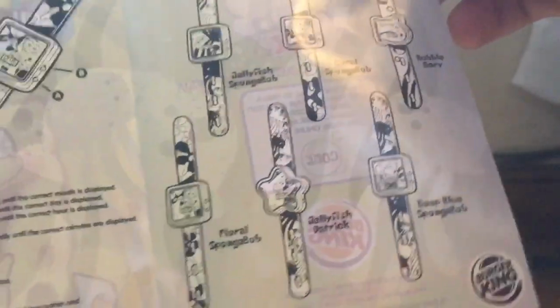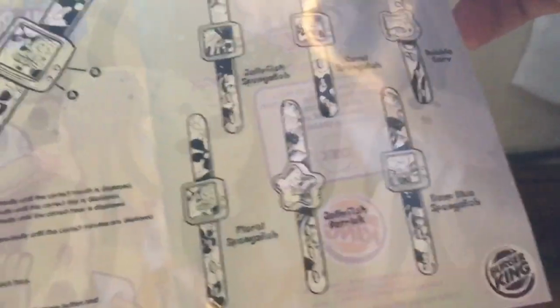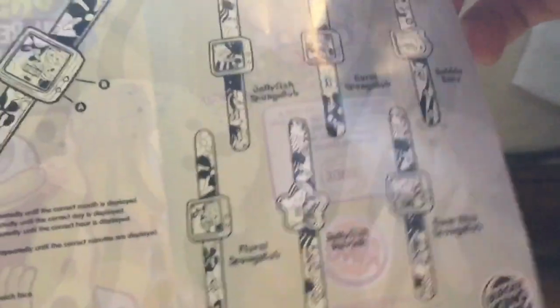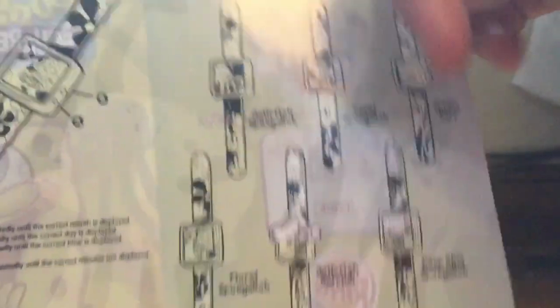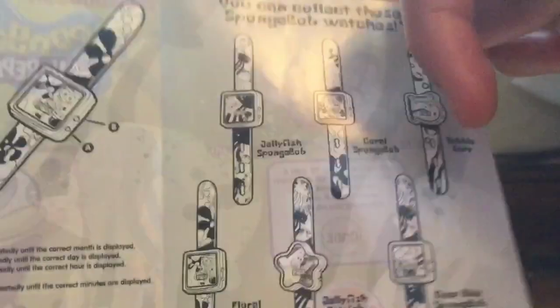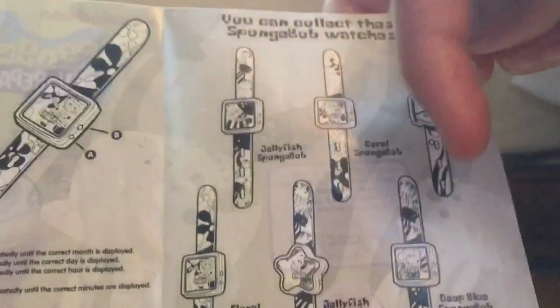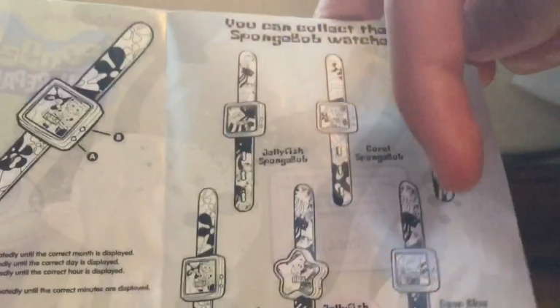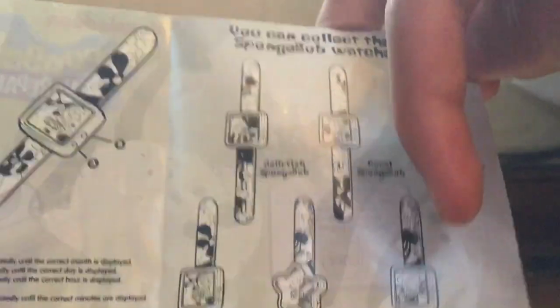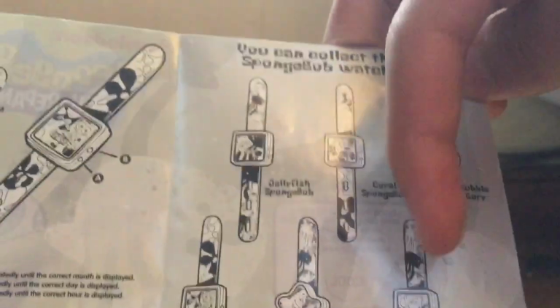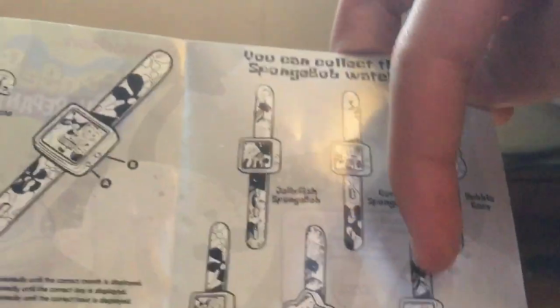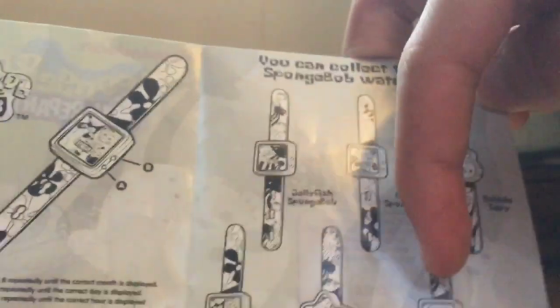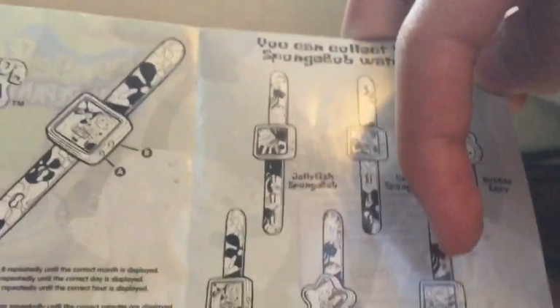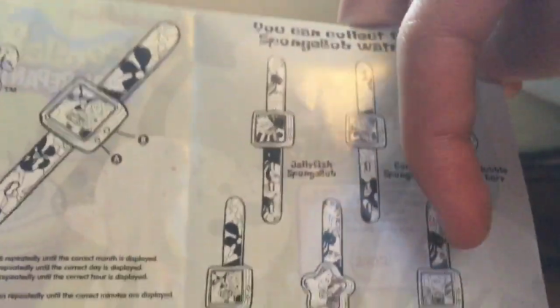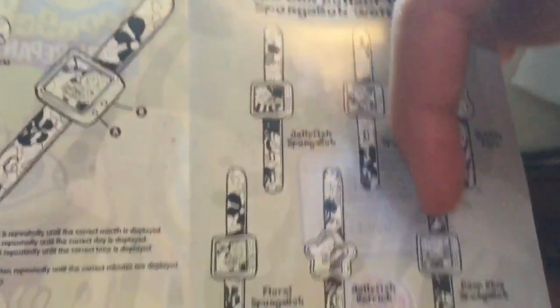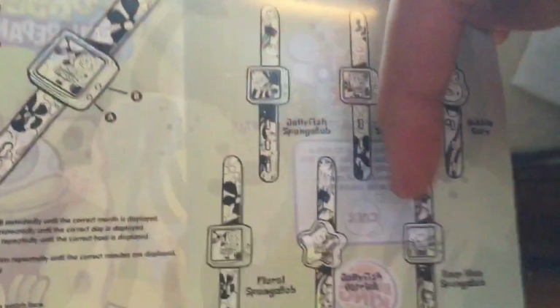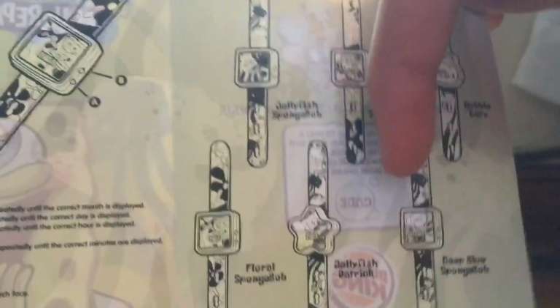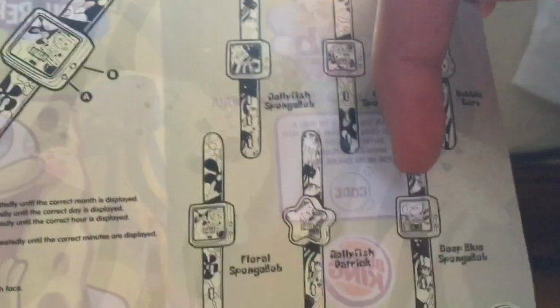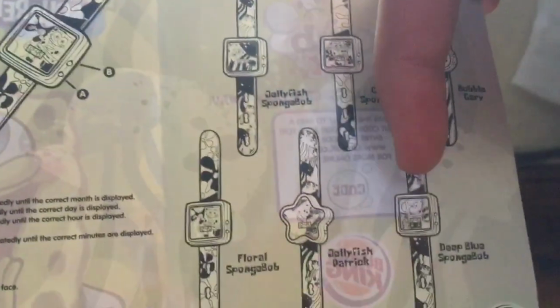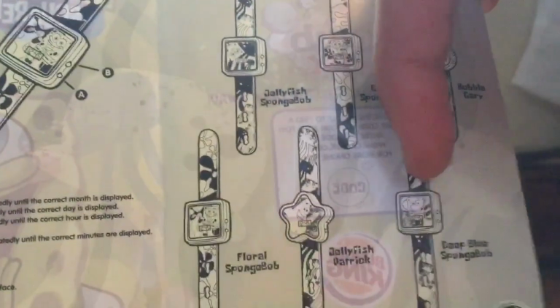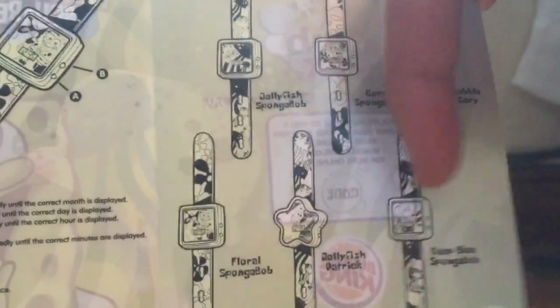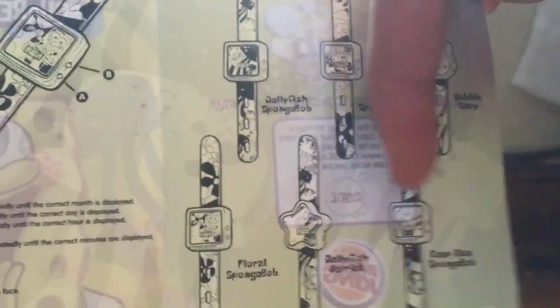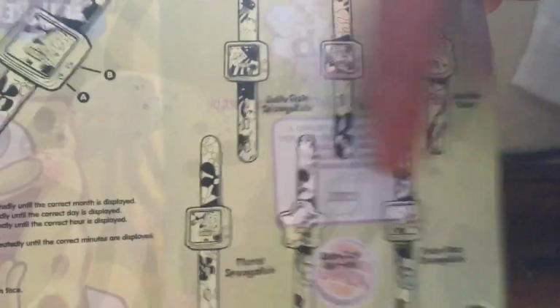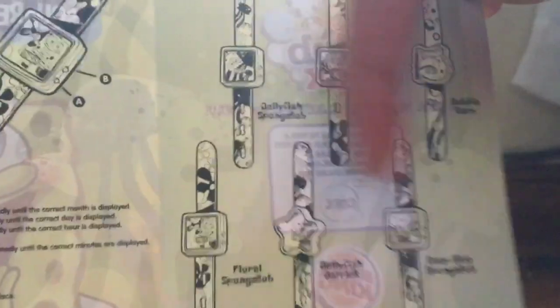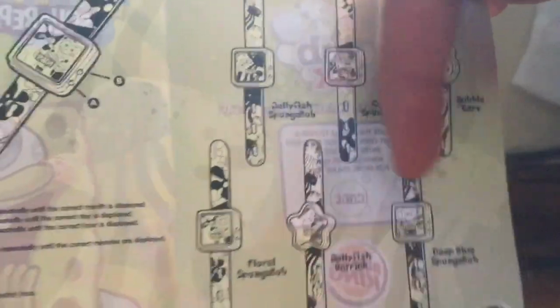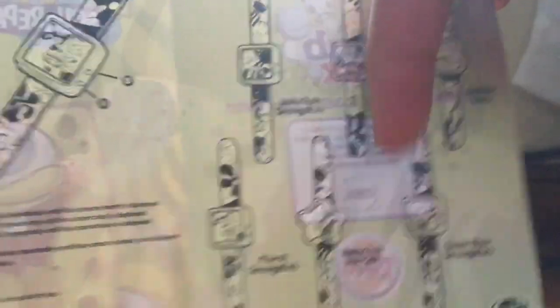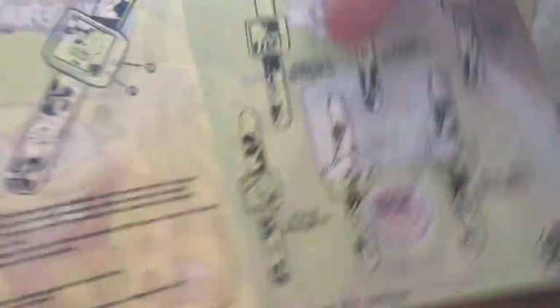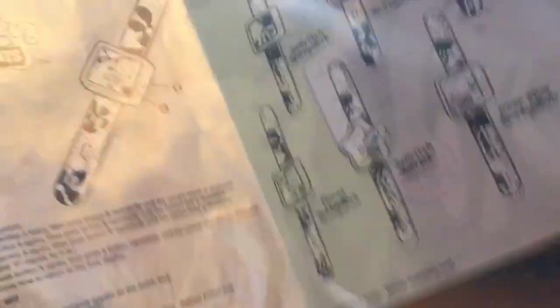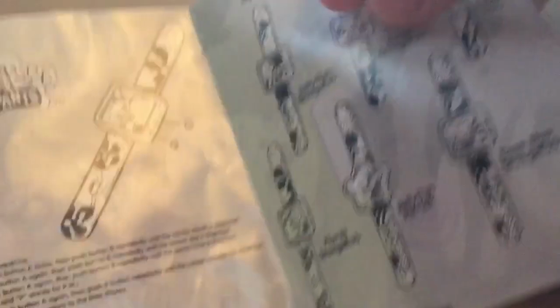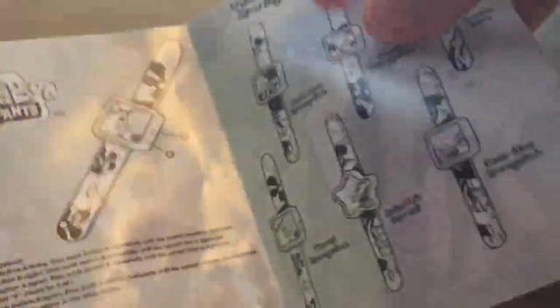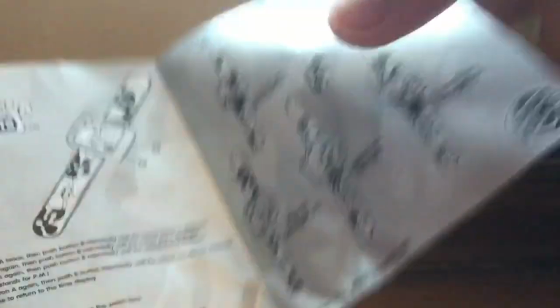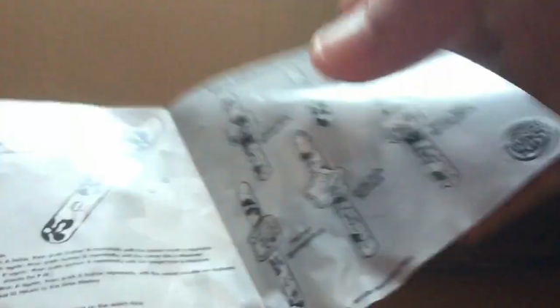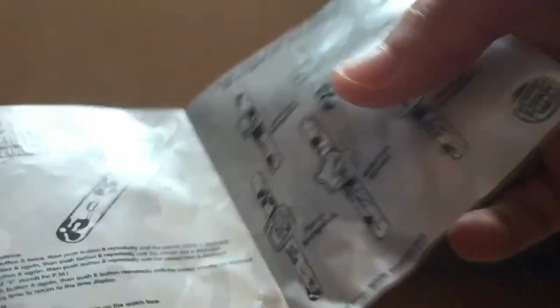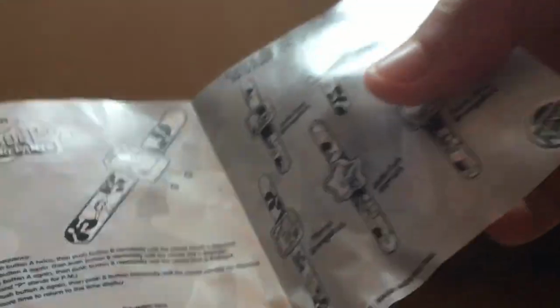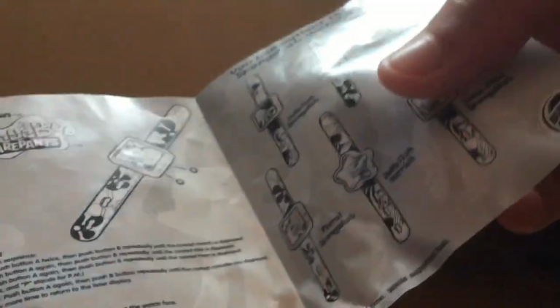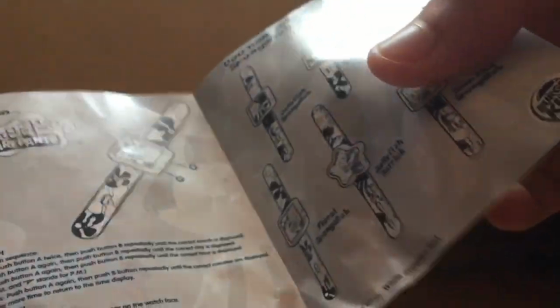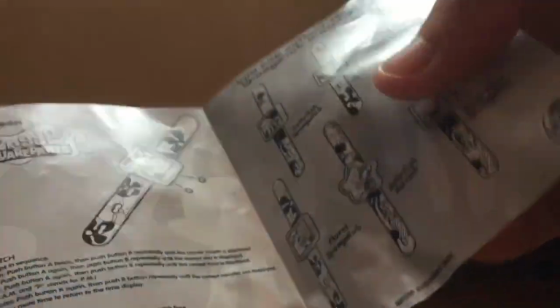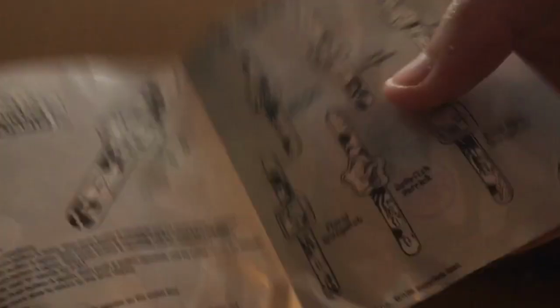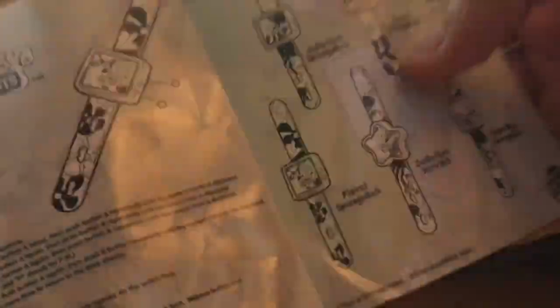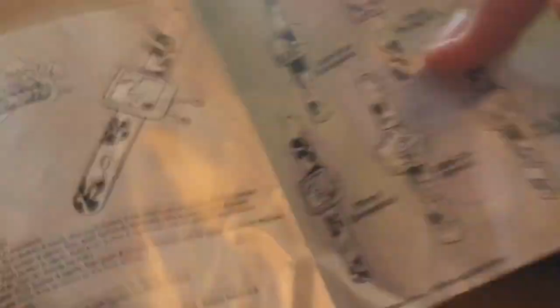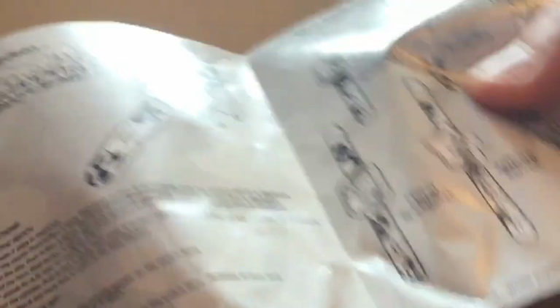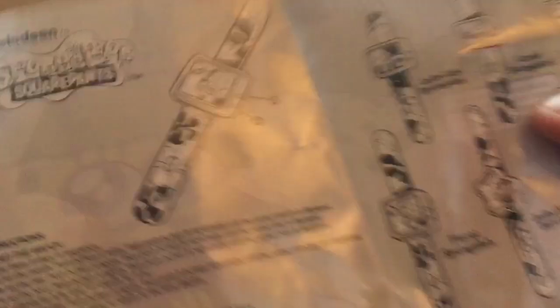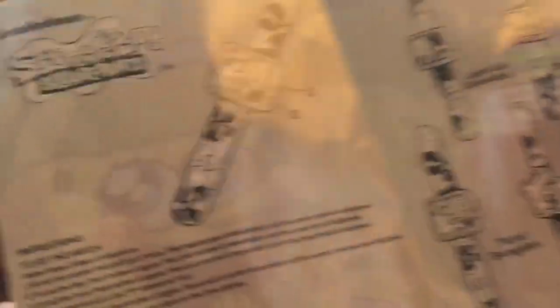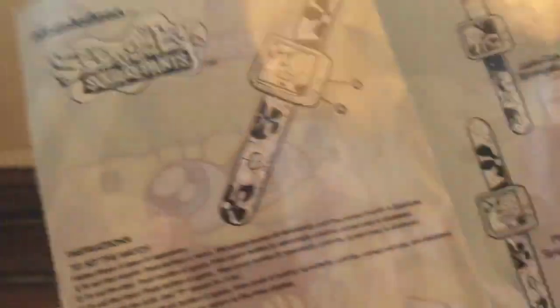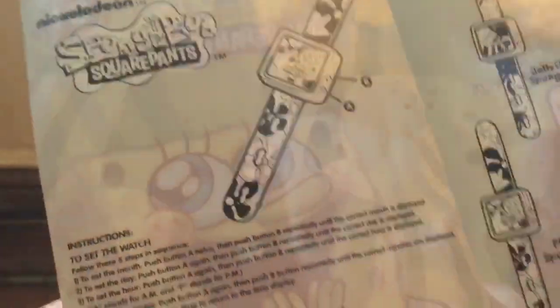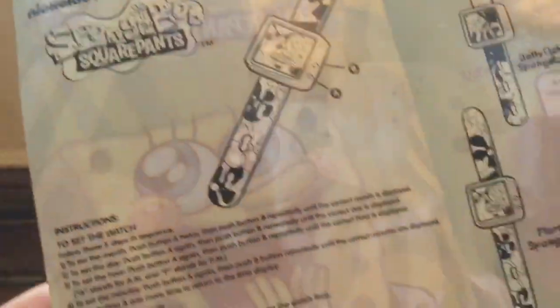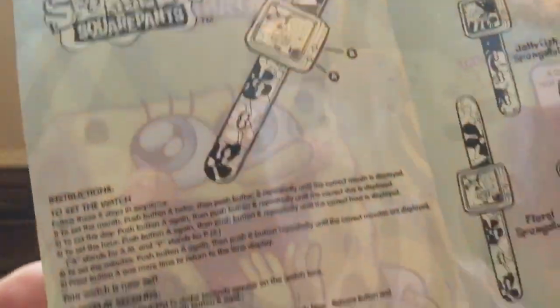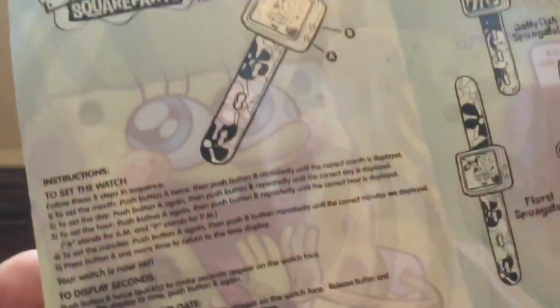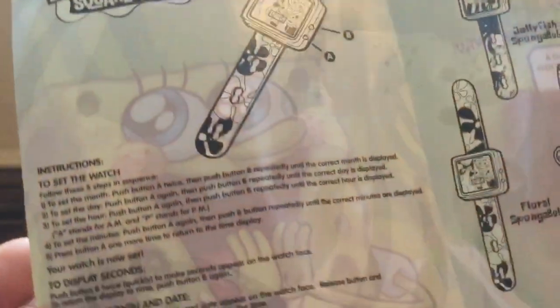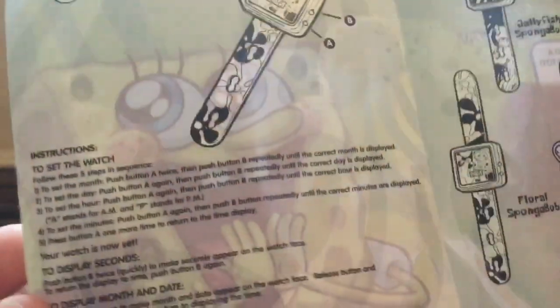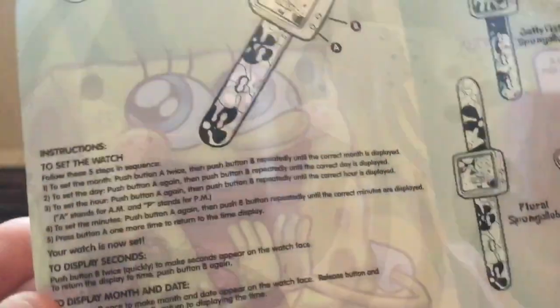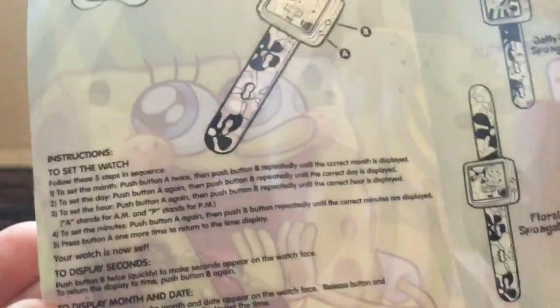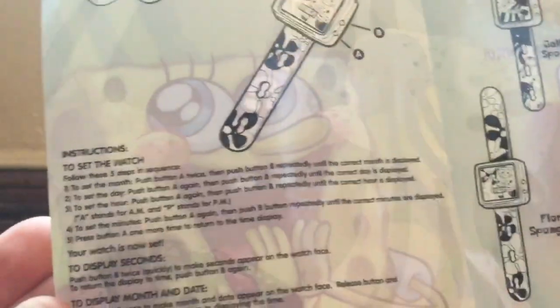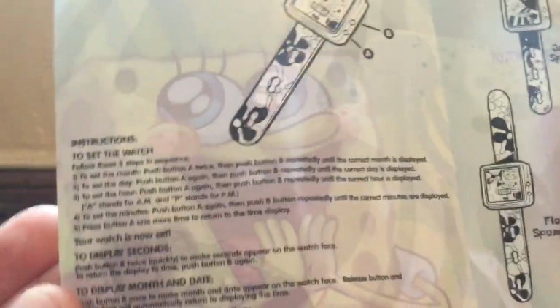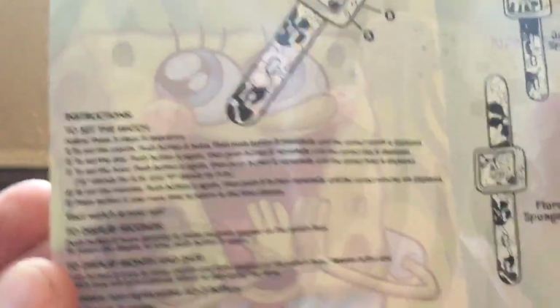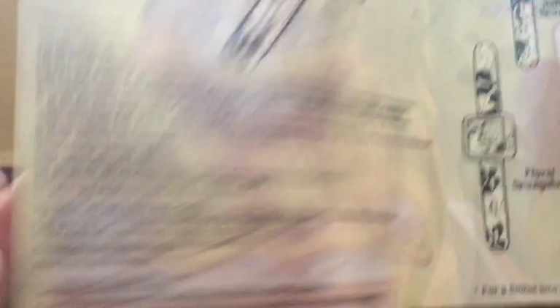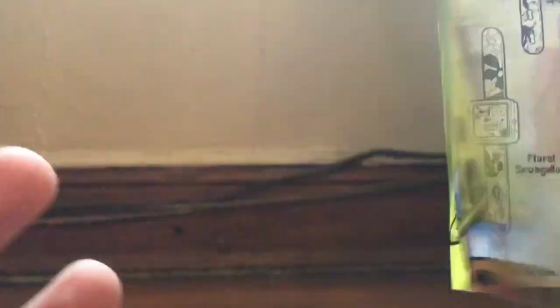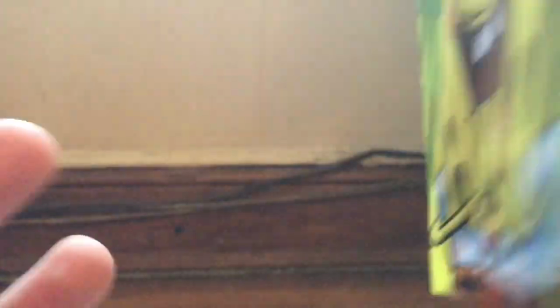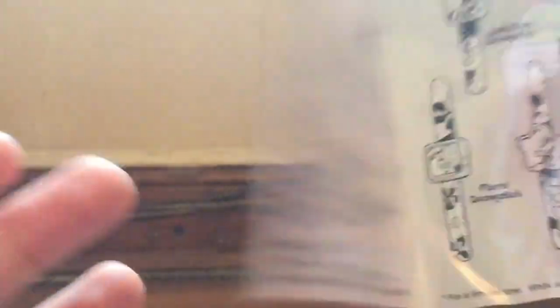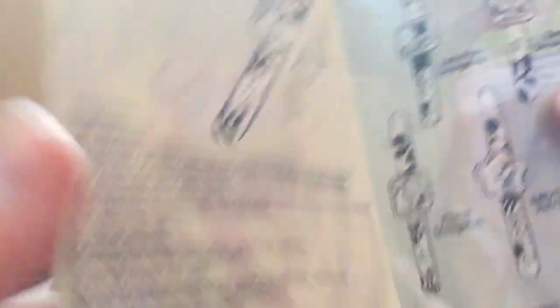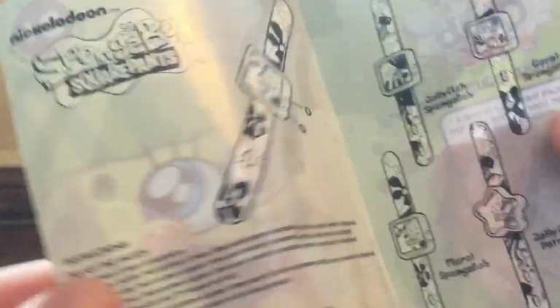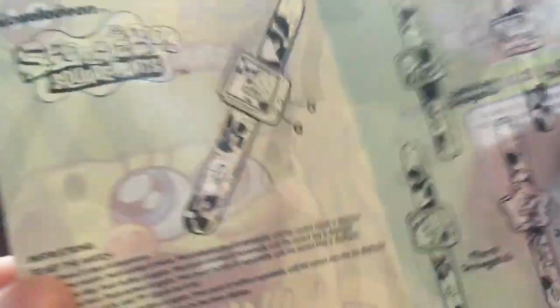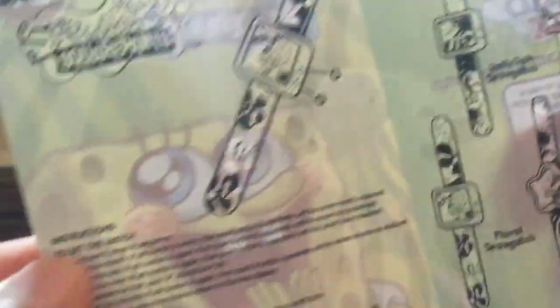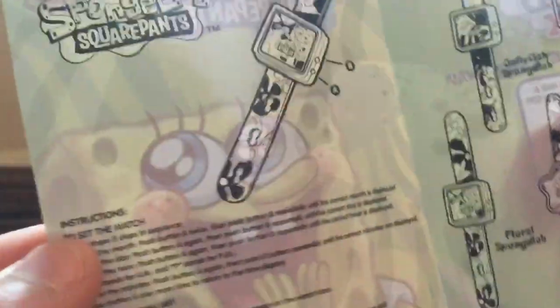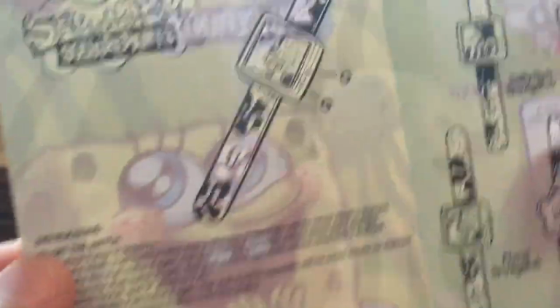I remember when I was little, I got the Deep Blue Spongebob but I lost it. Here's how to set up the watch.